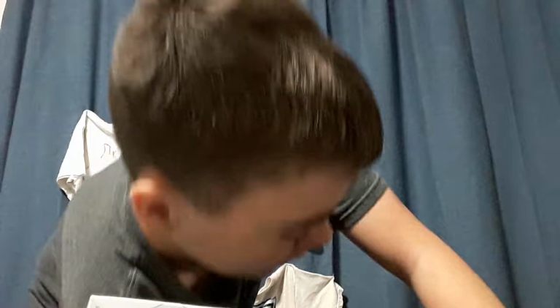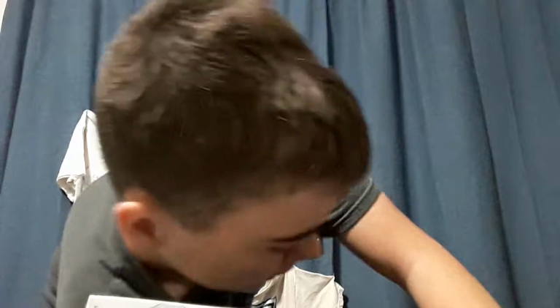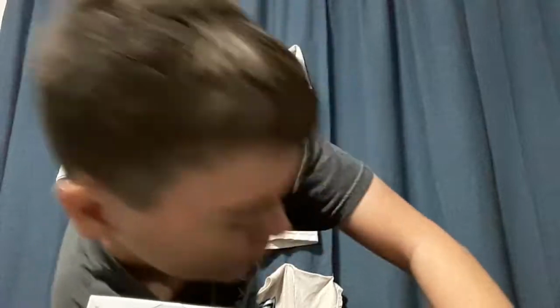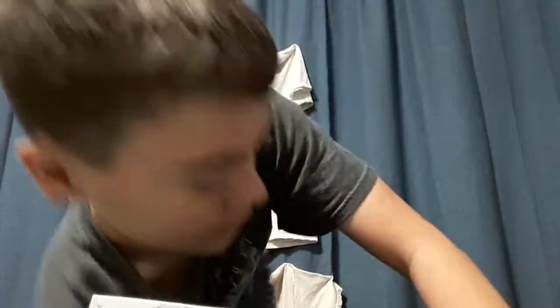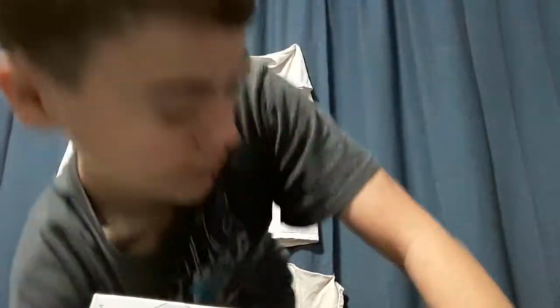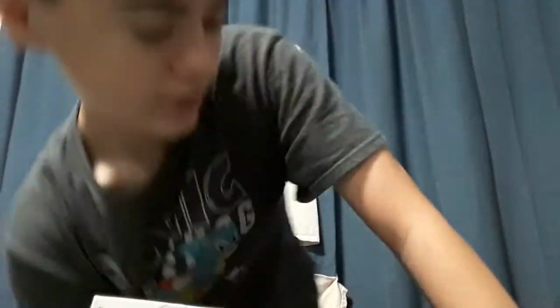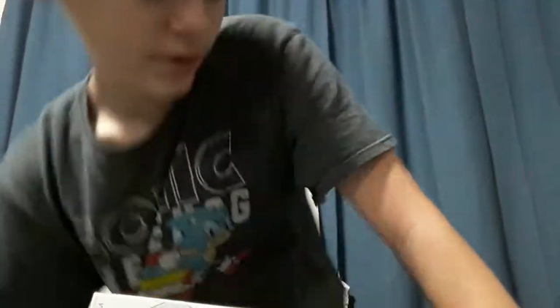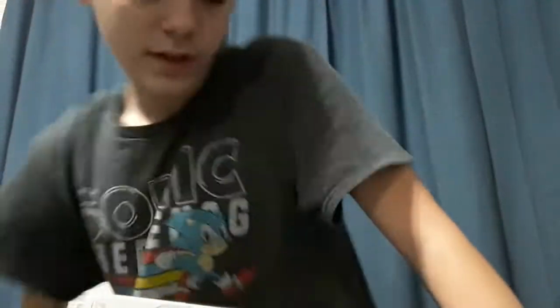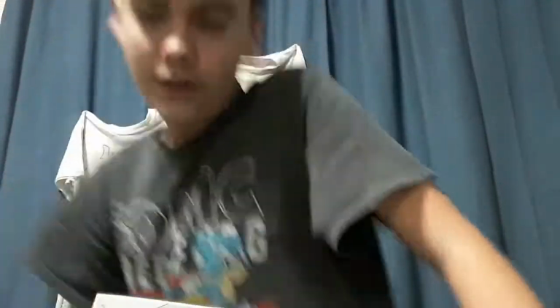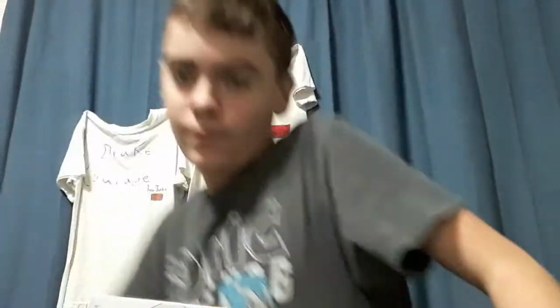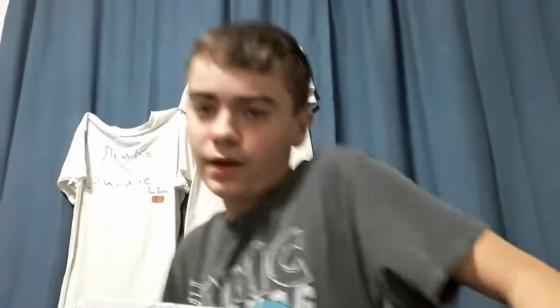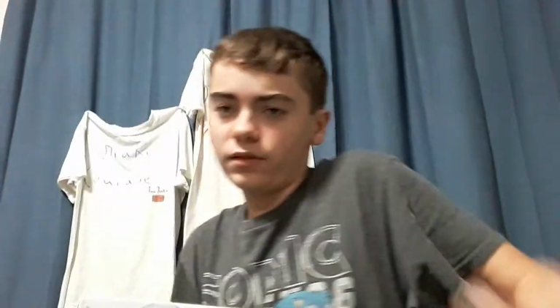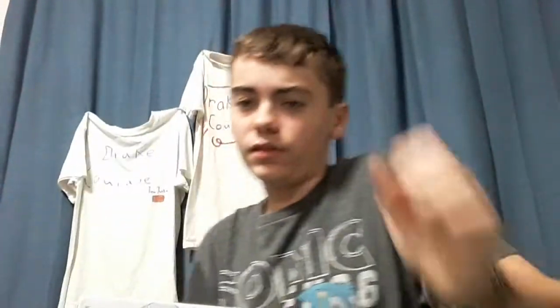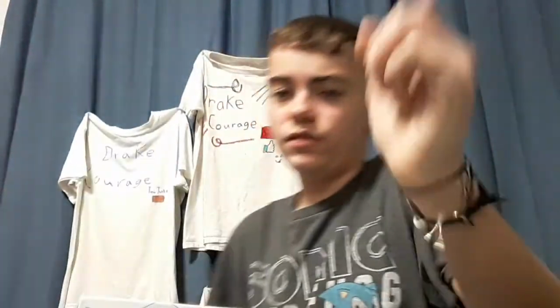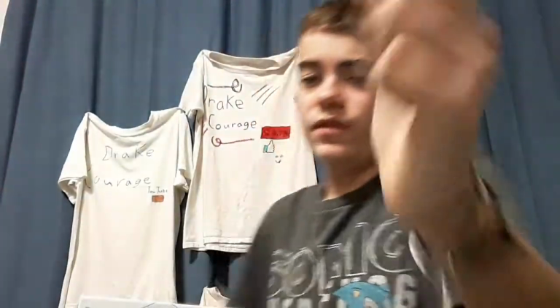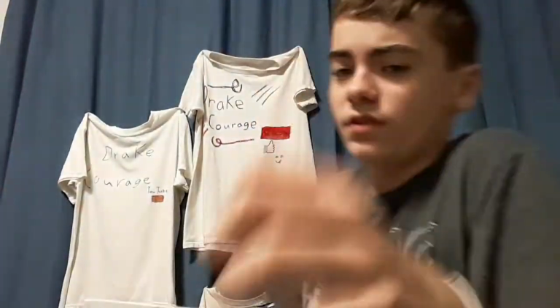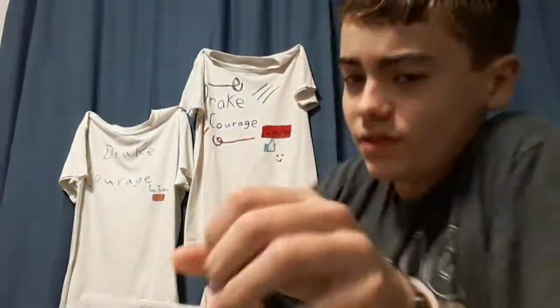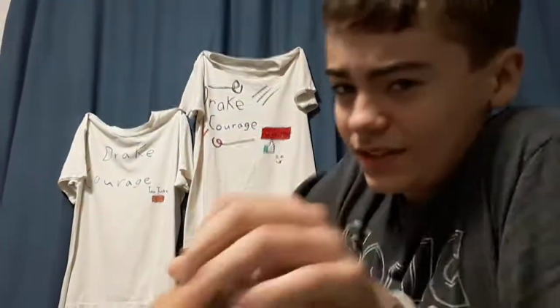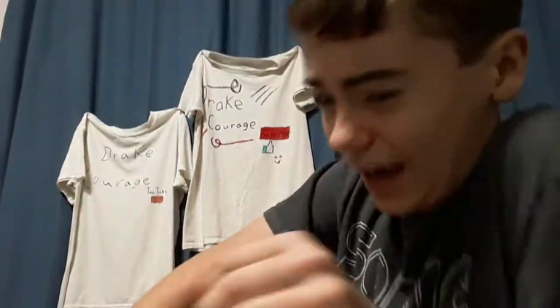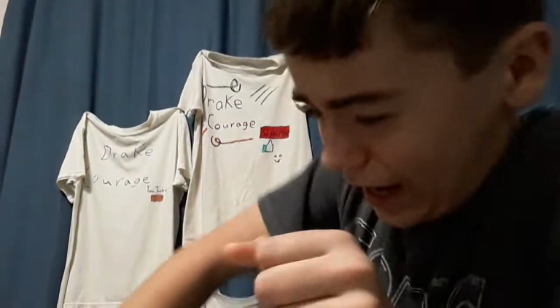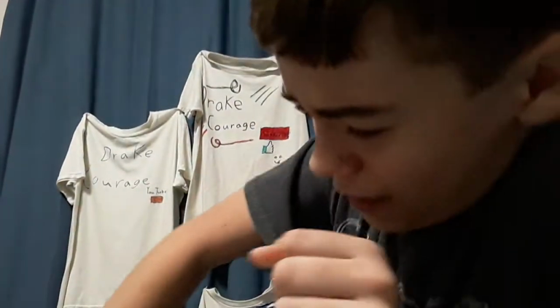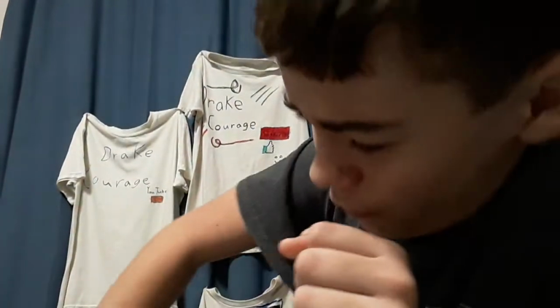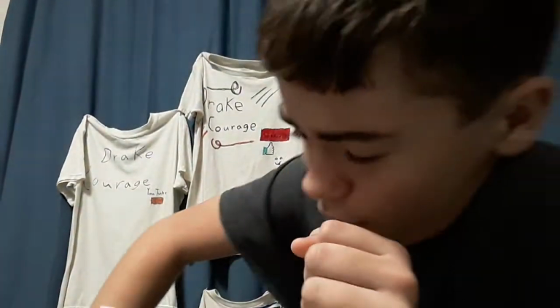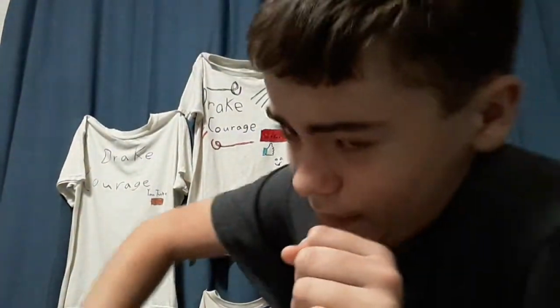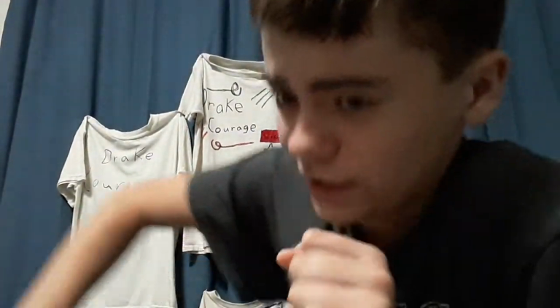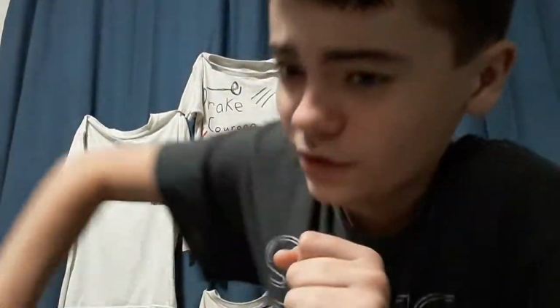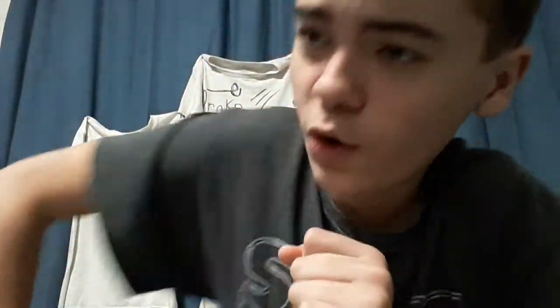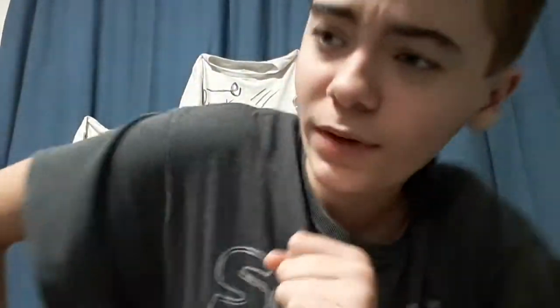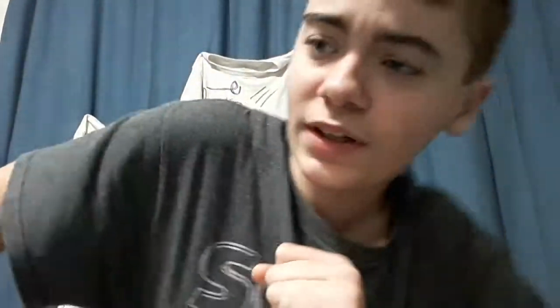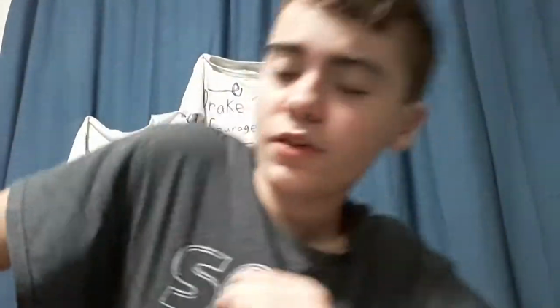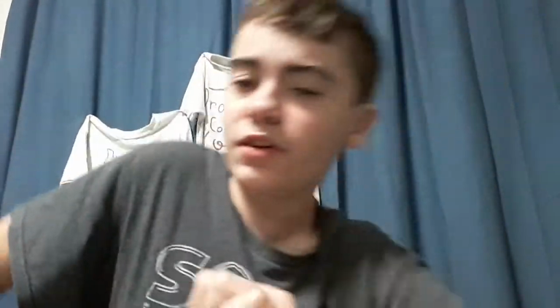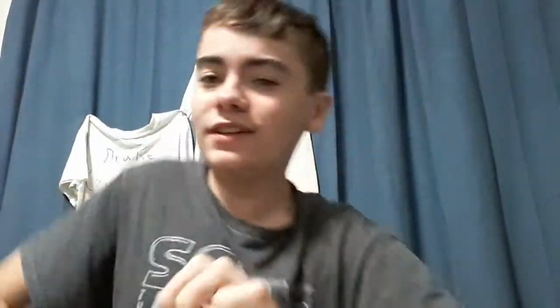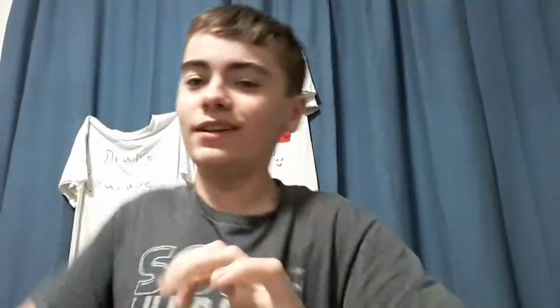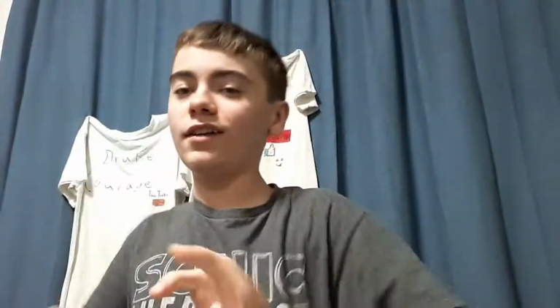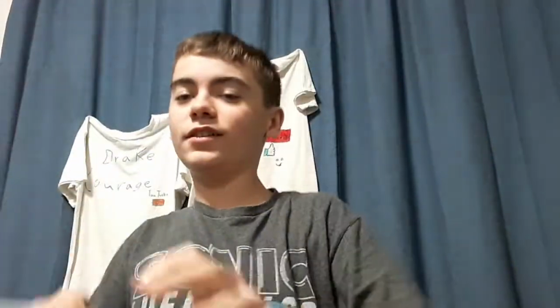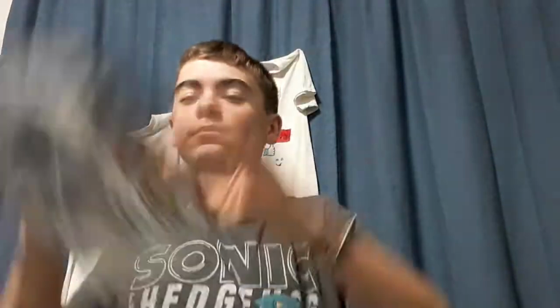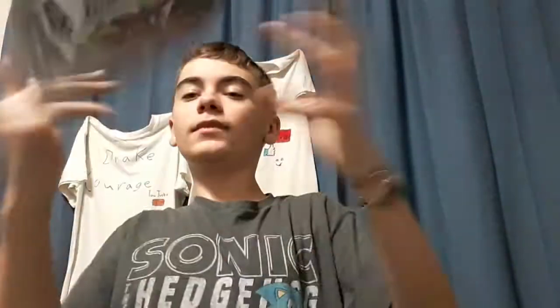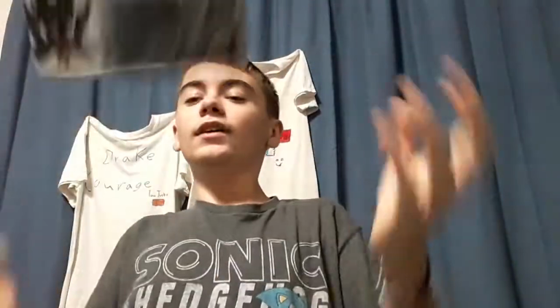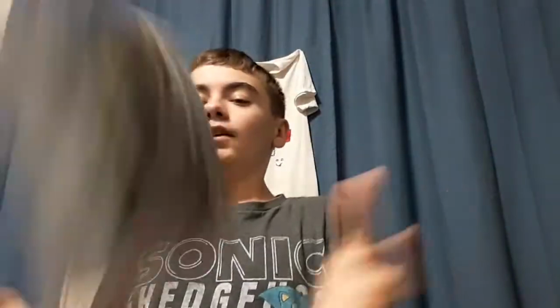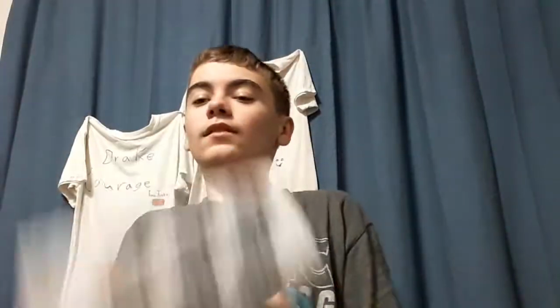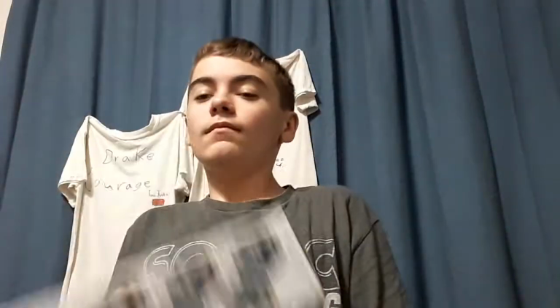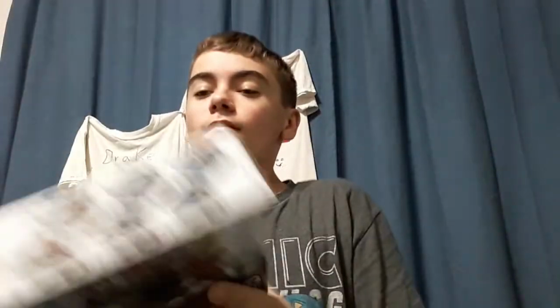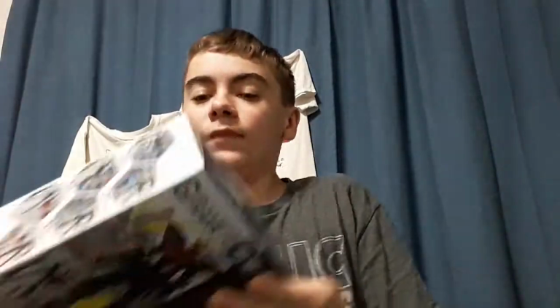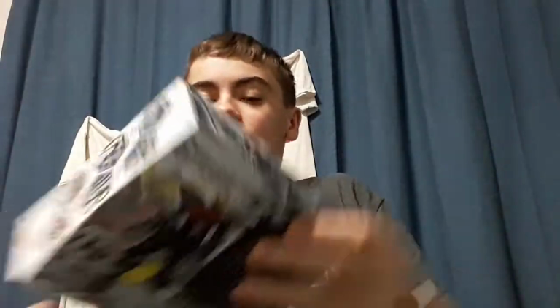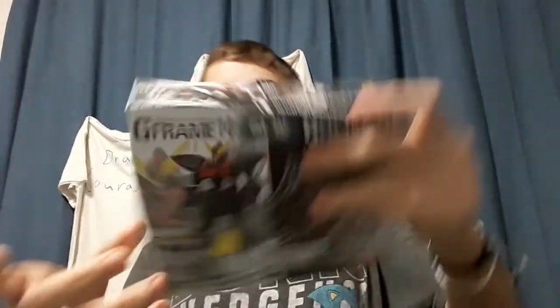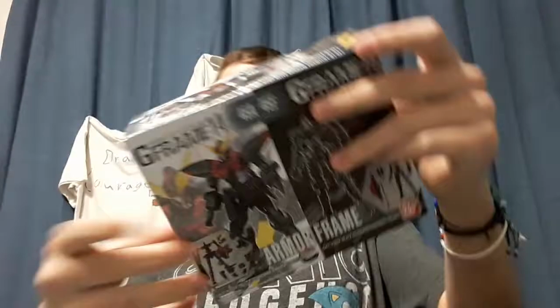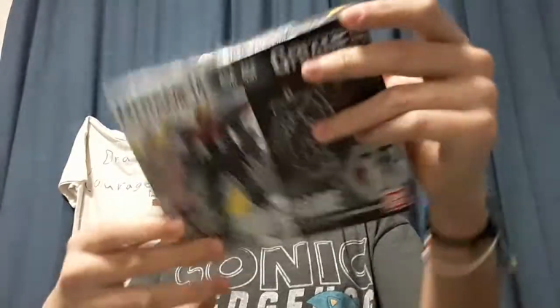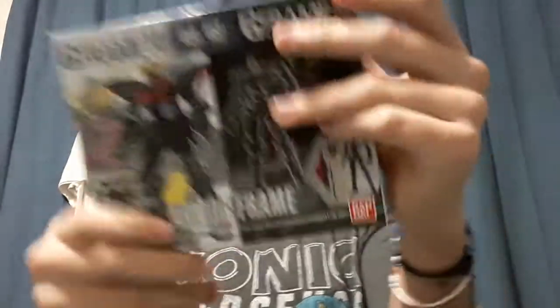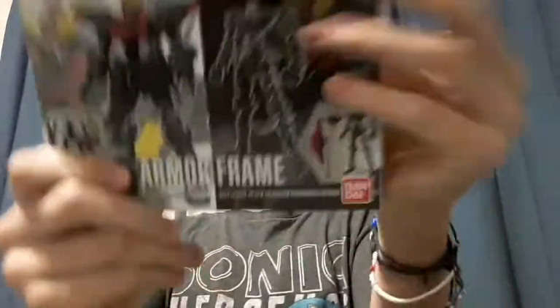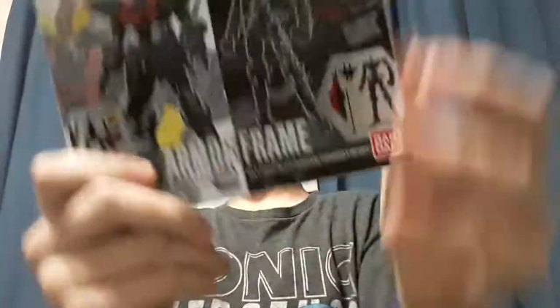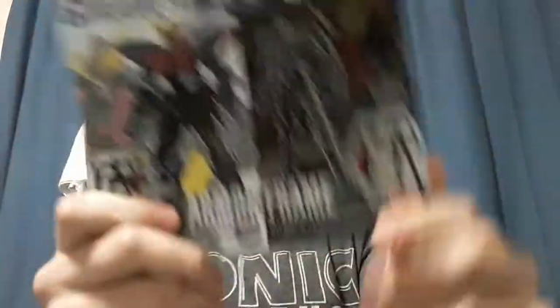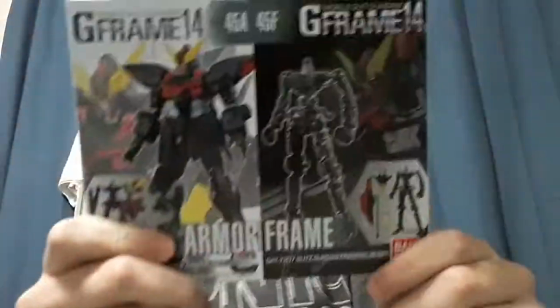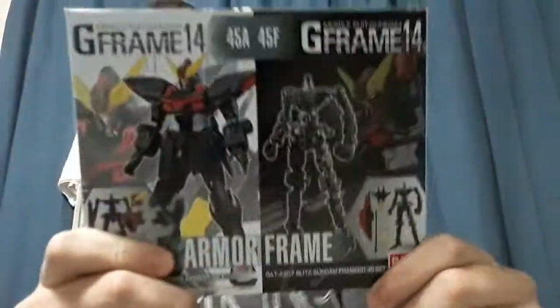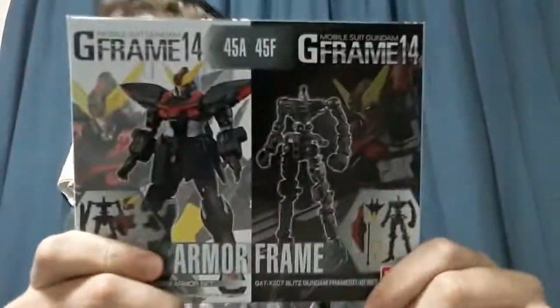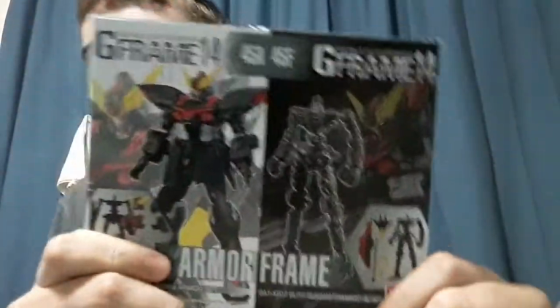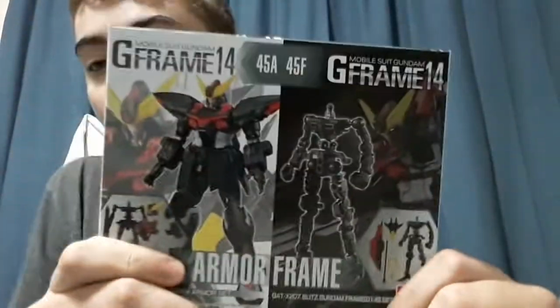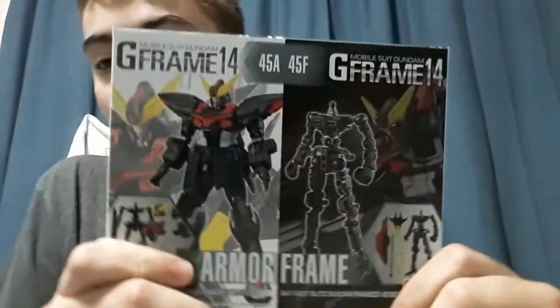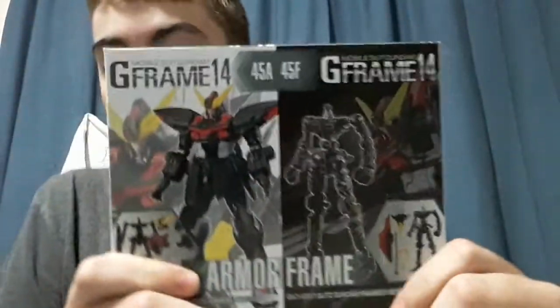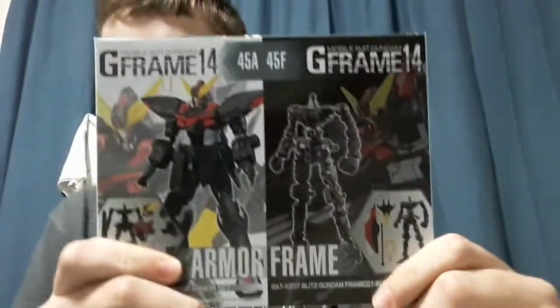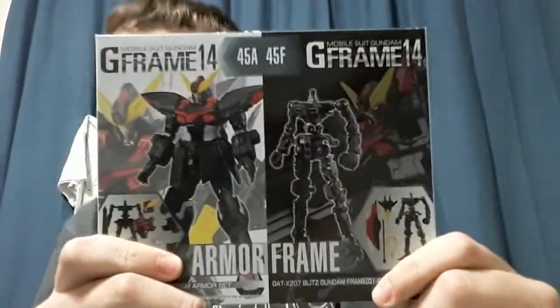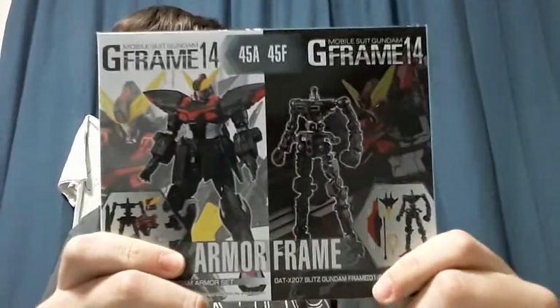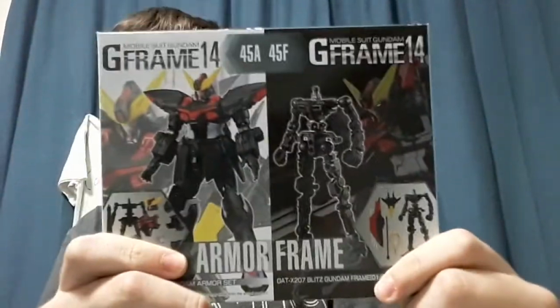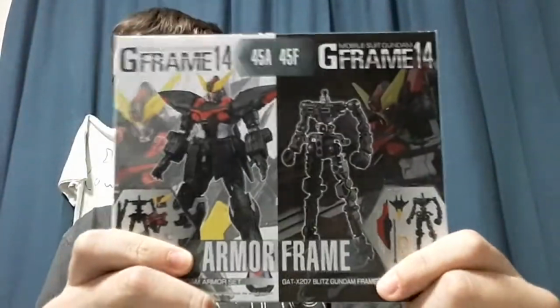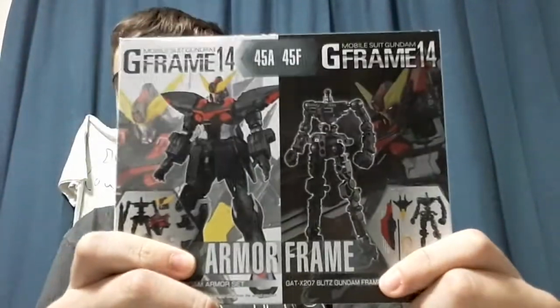Hey guys, you're at Courage here, and today we're back in another video. Today we're going to be opening another Gundam kit box. This guy looks pretty cool.